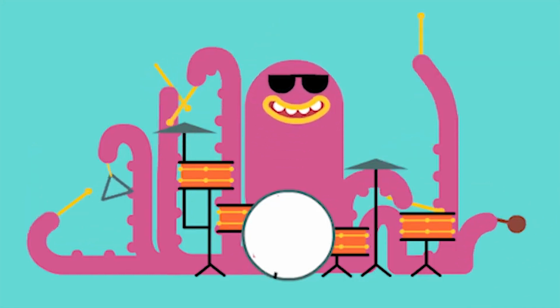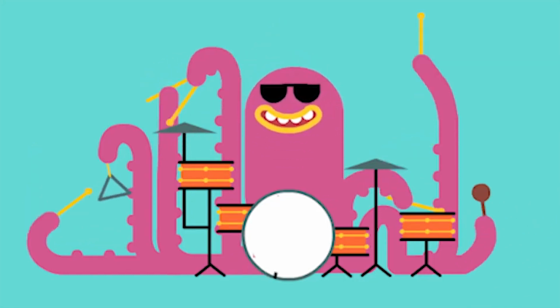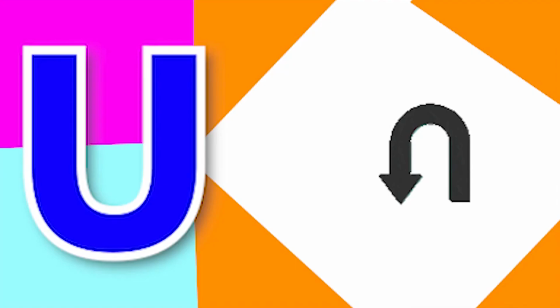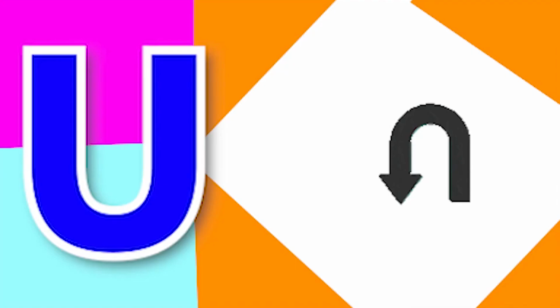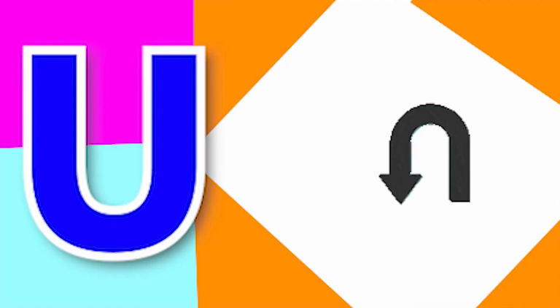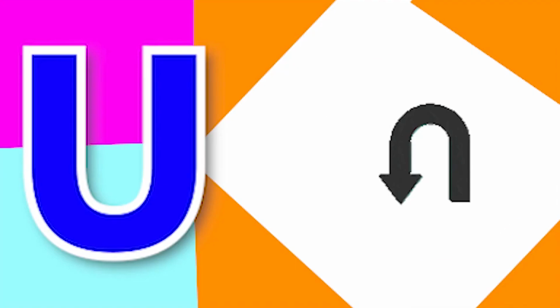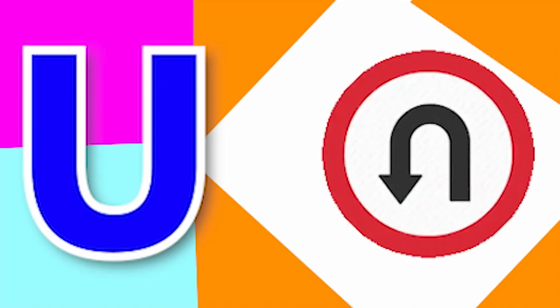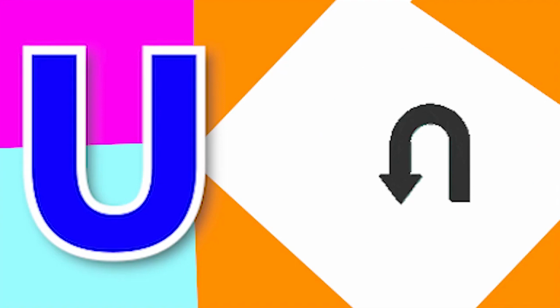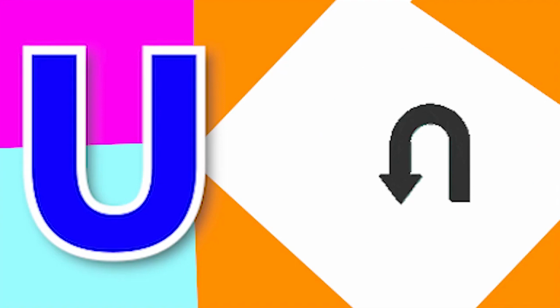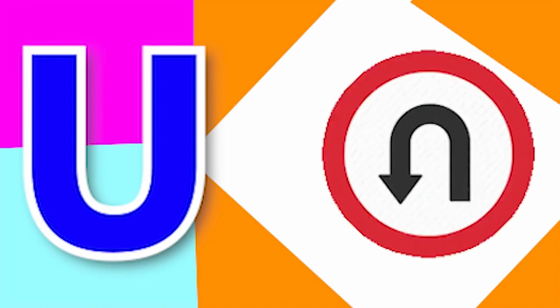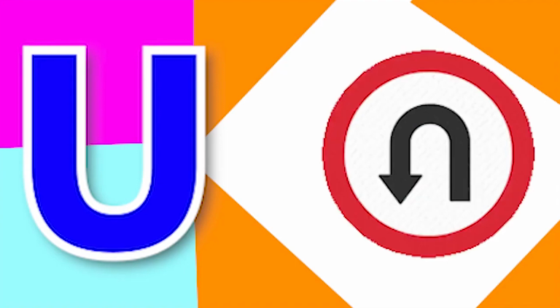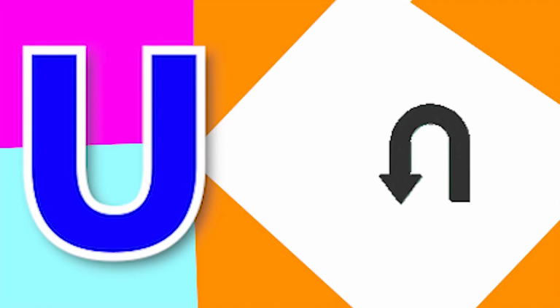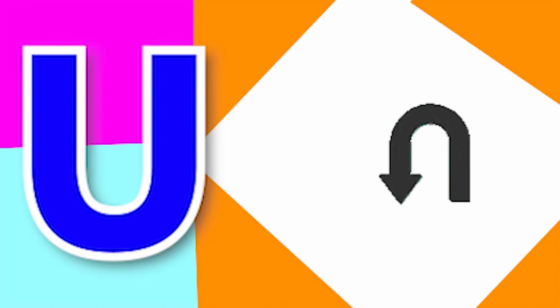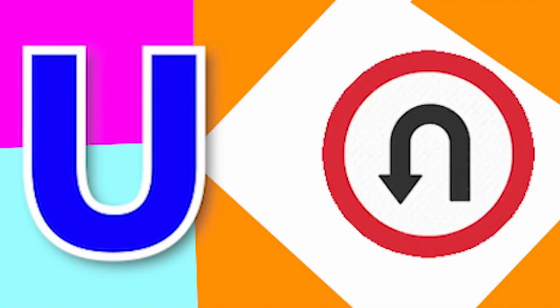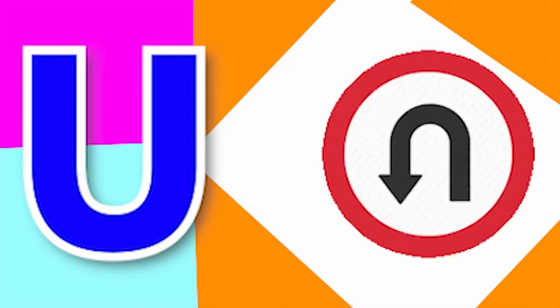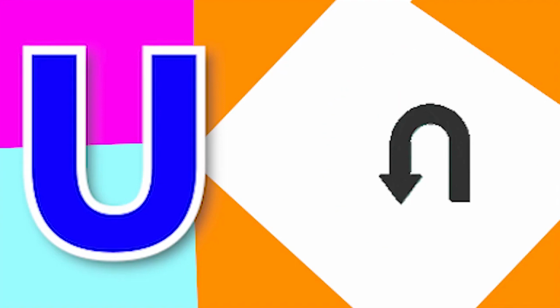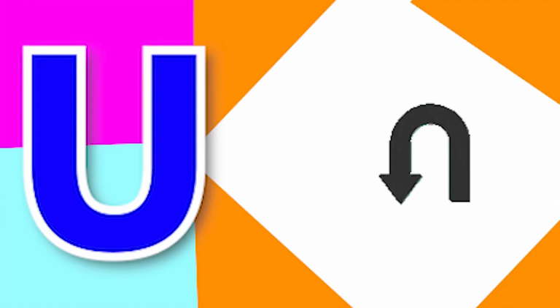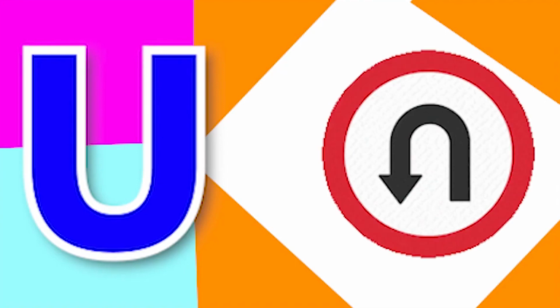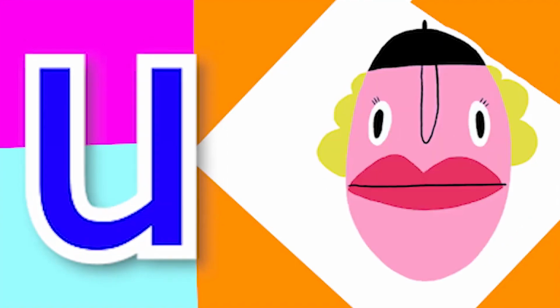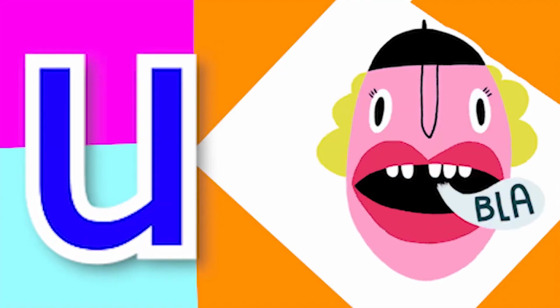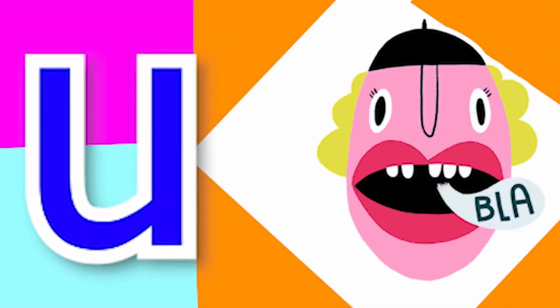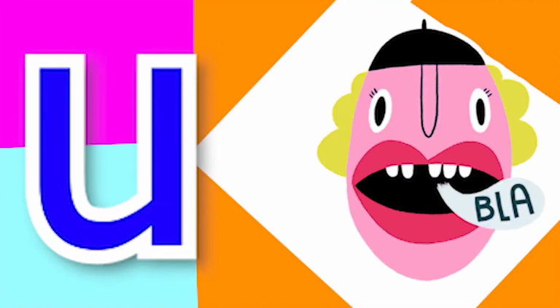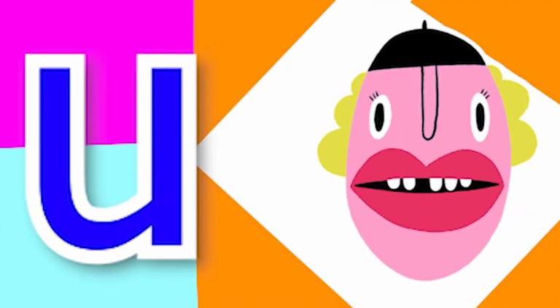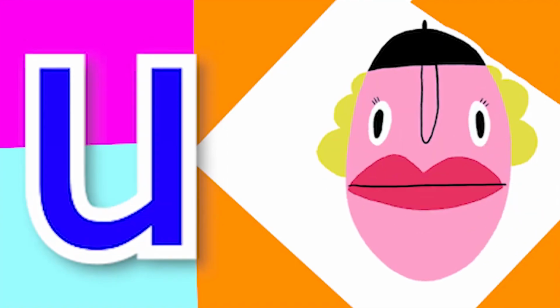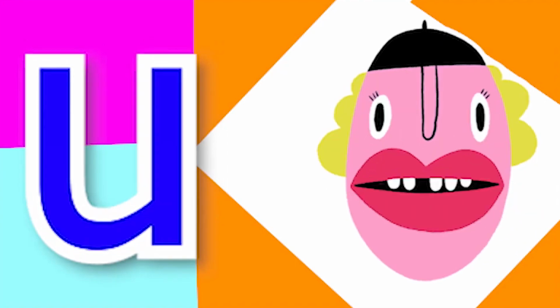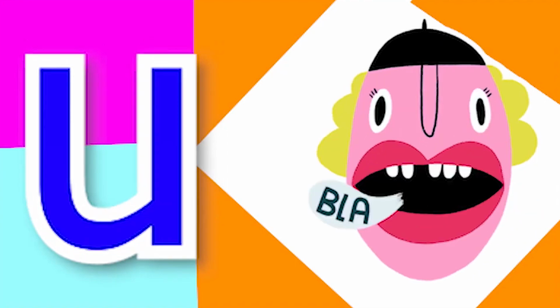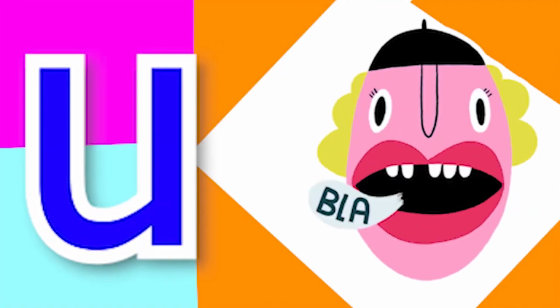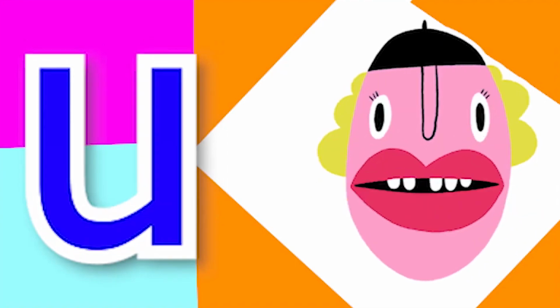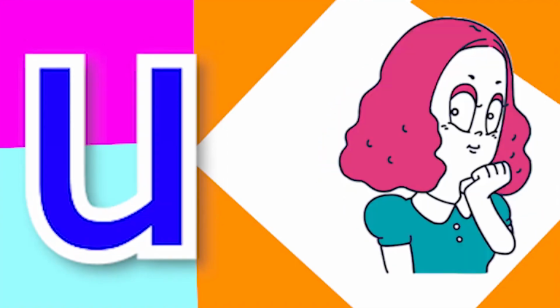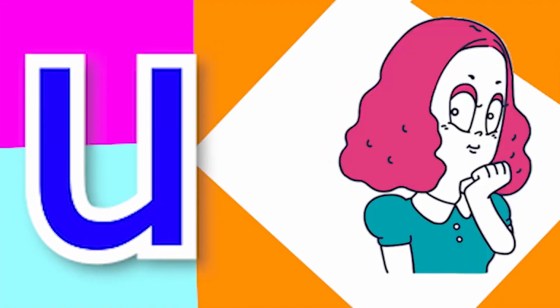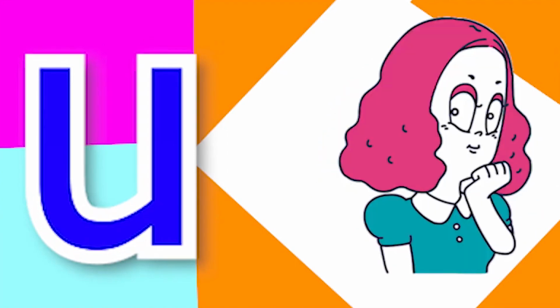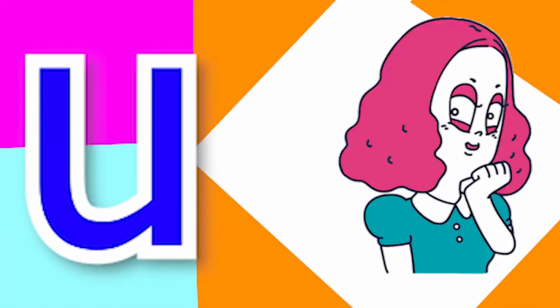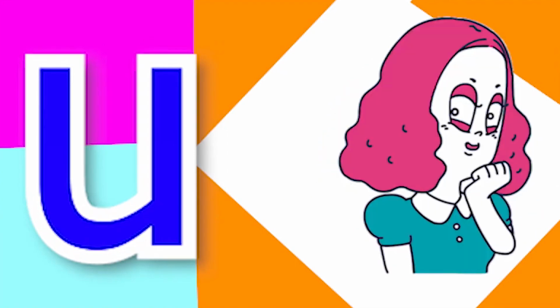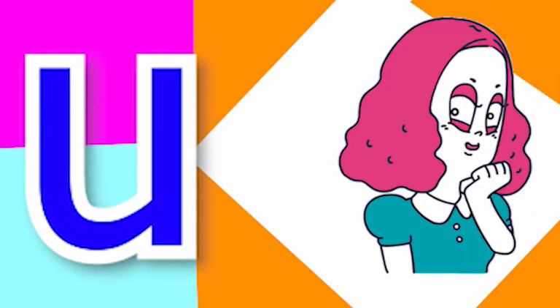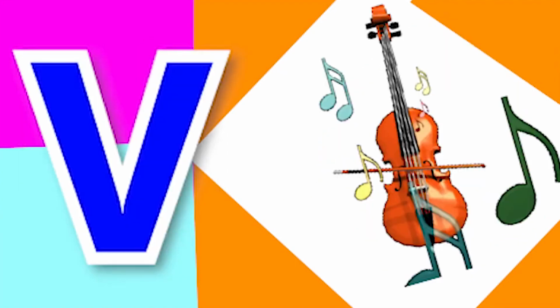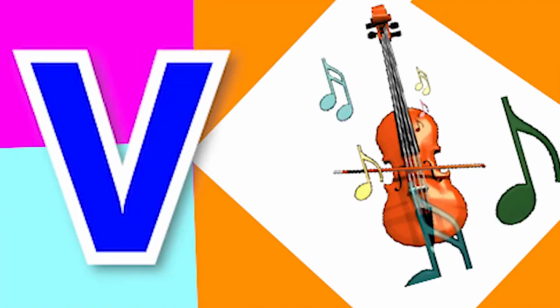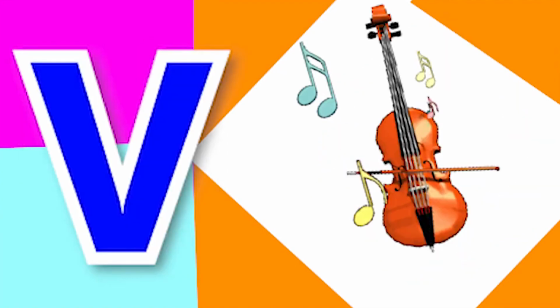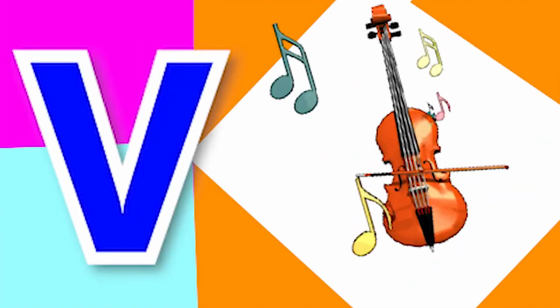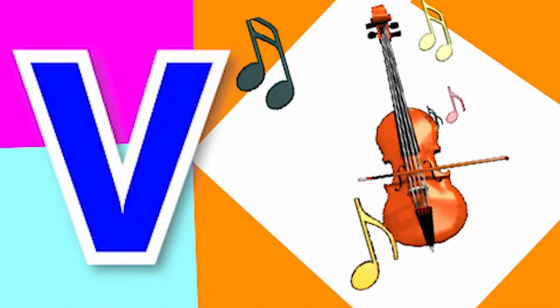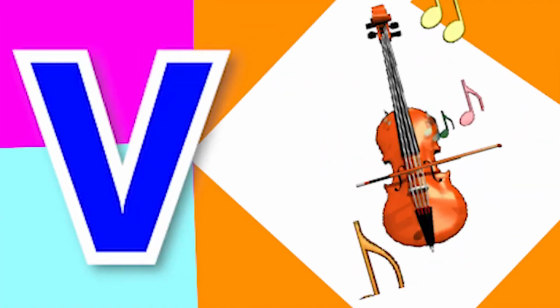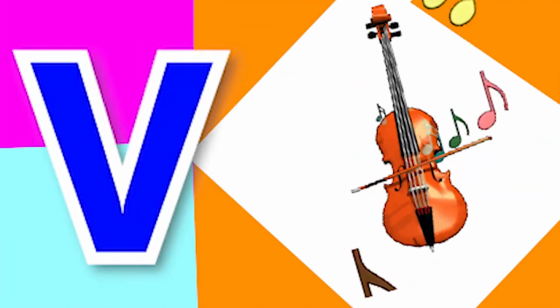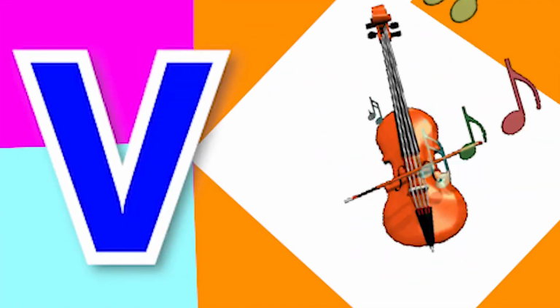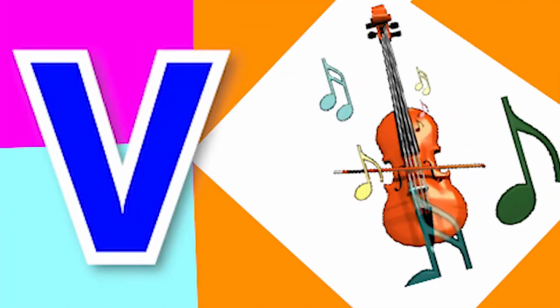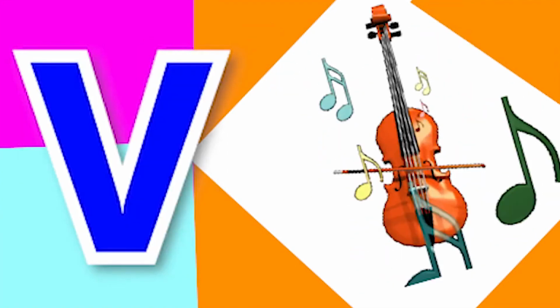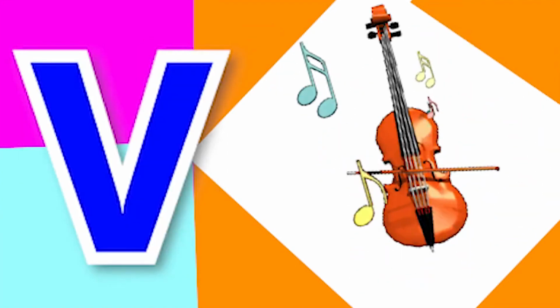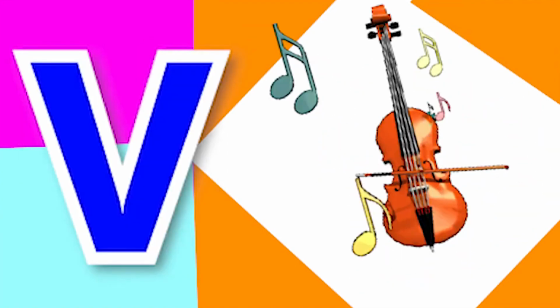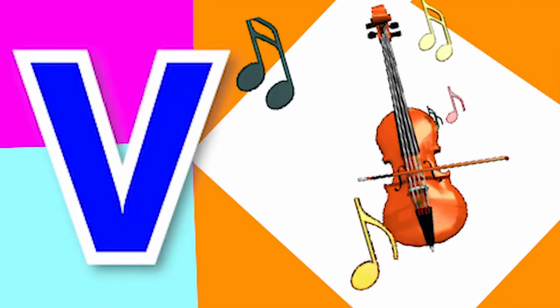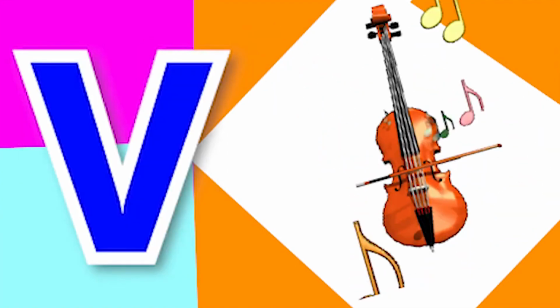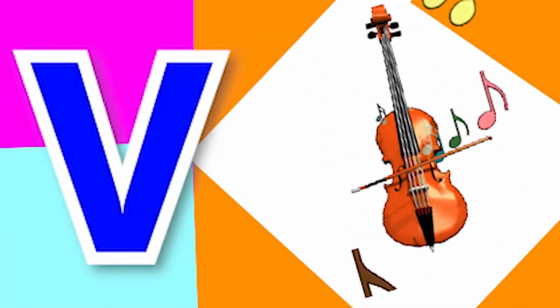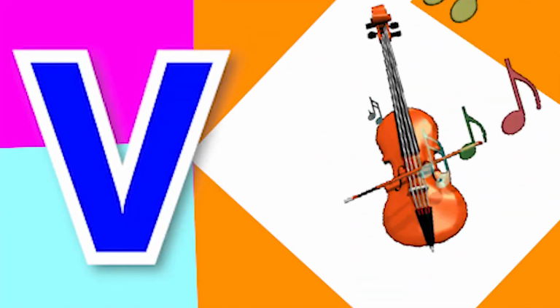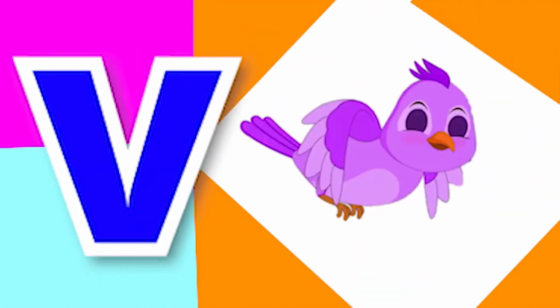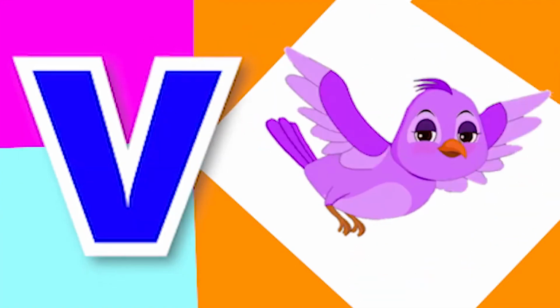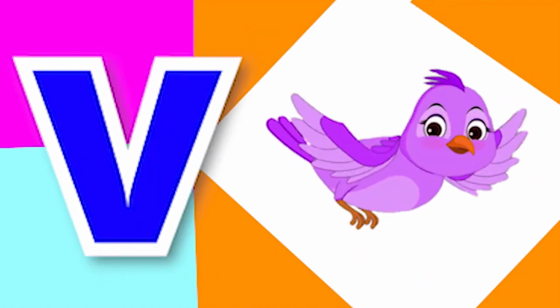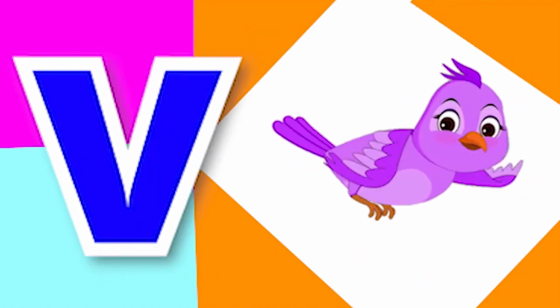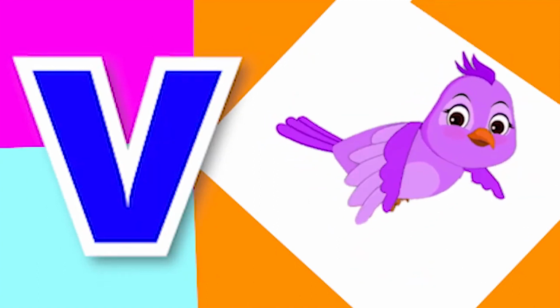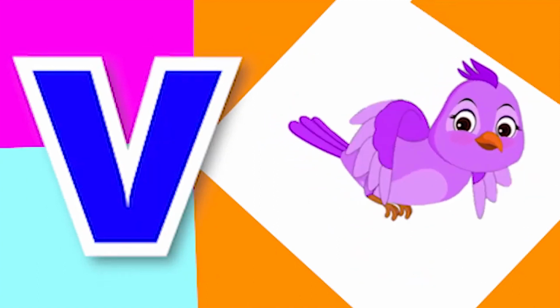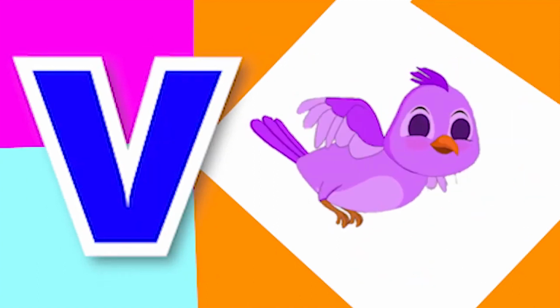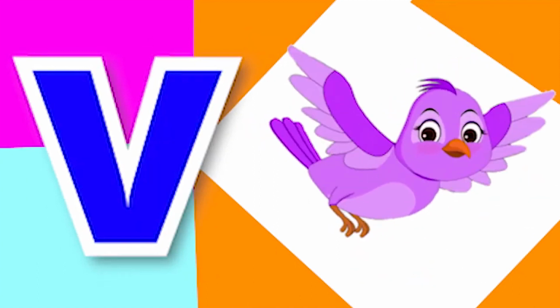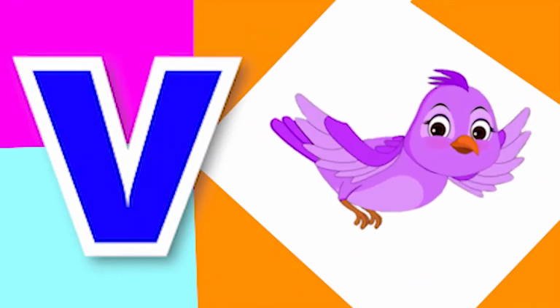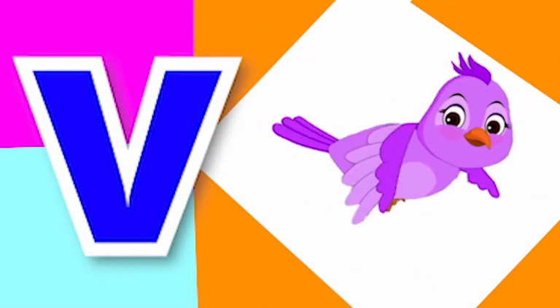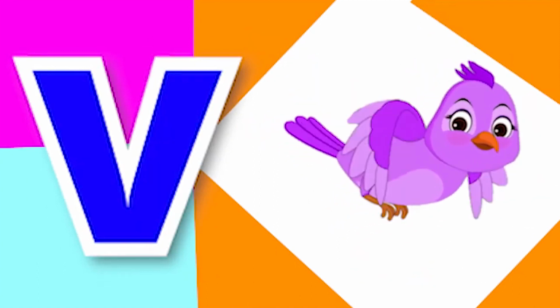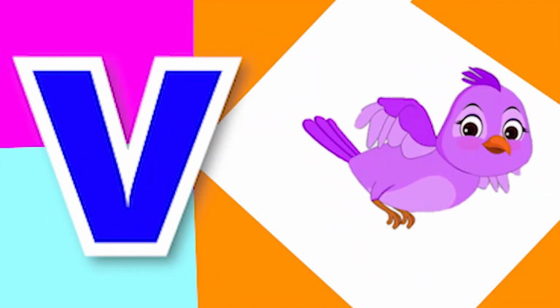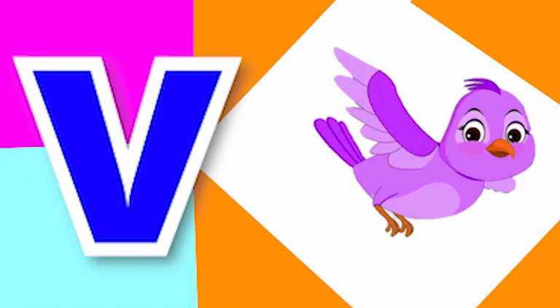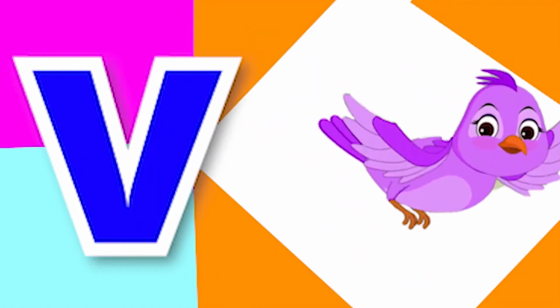U for U-turn, U for ugly, V for violin, V for violin.